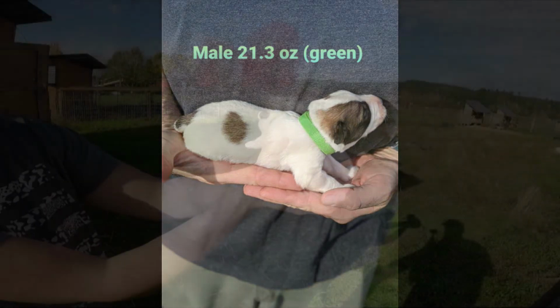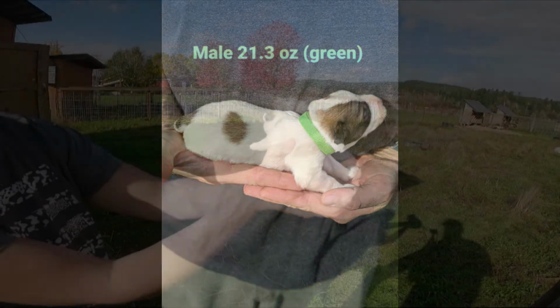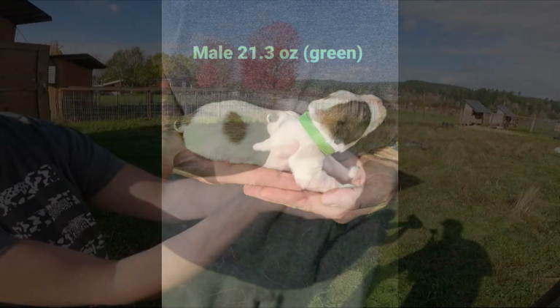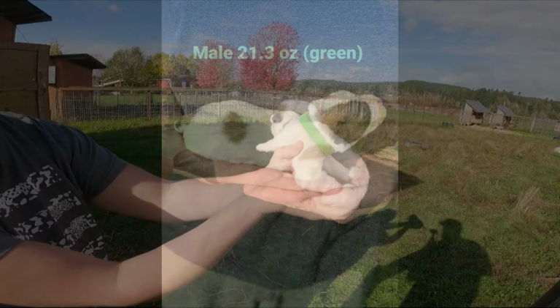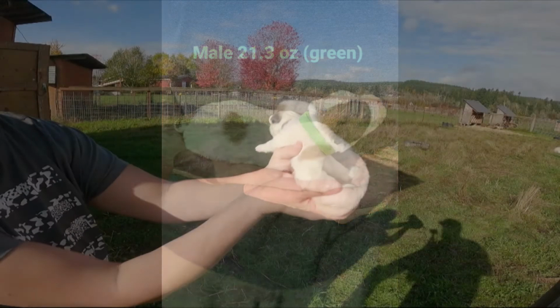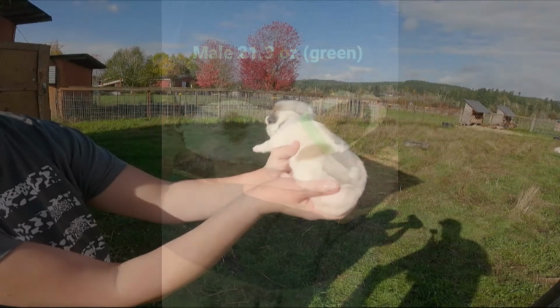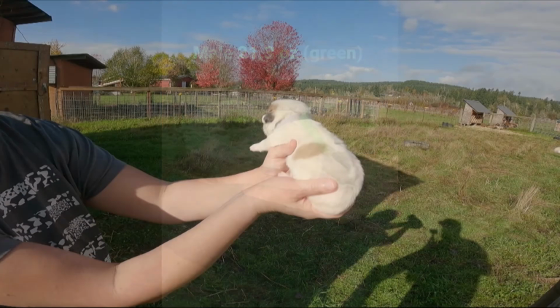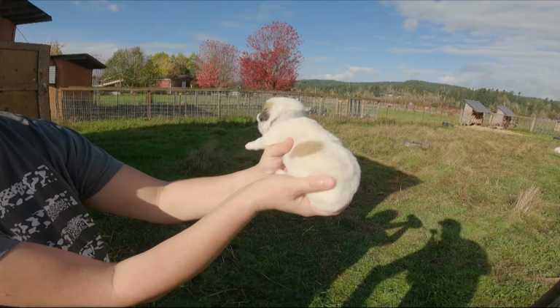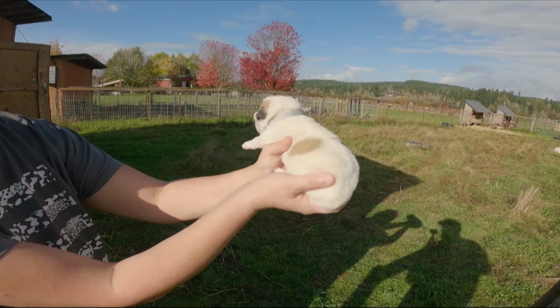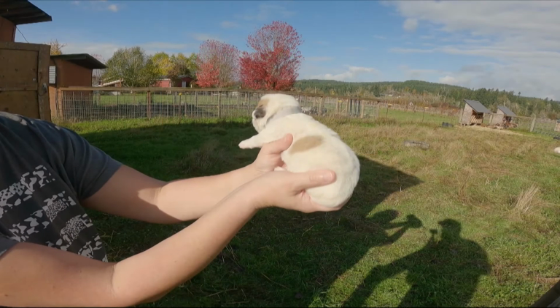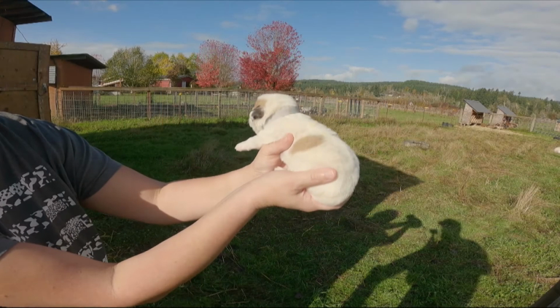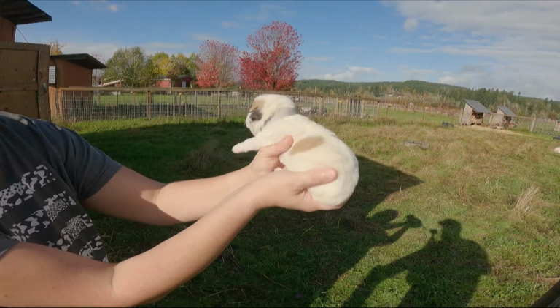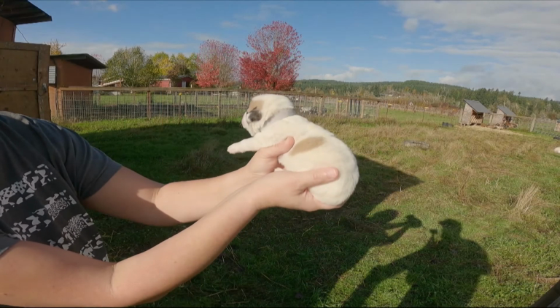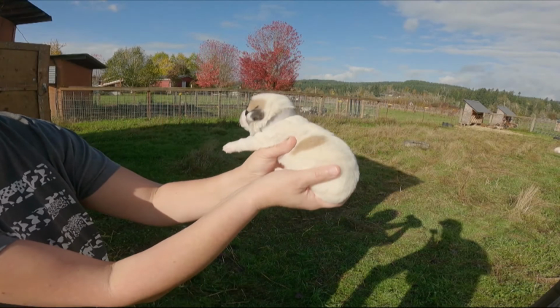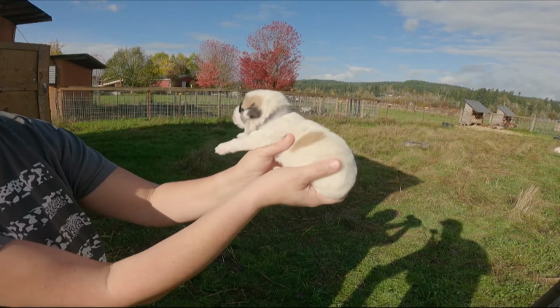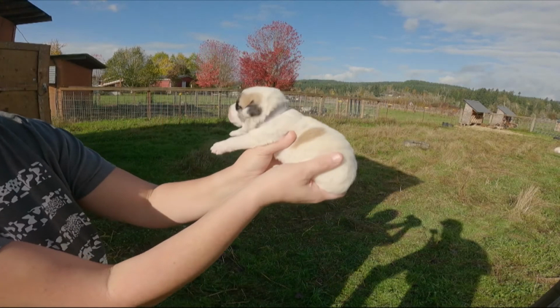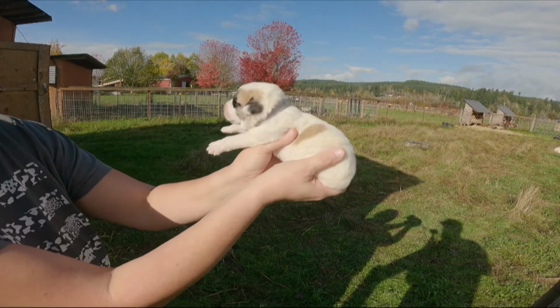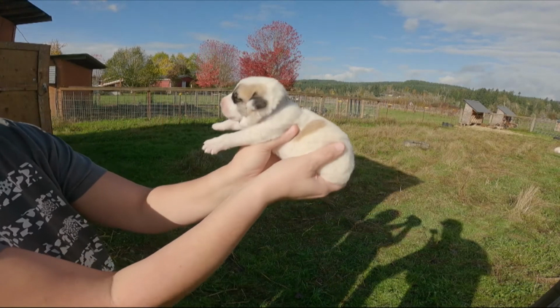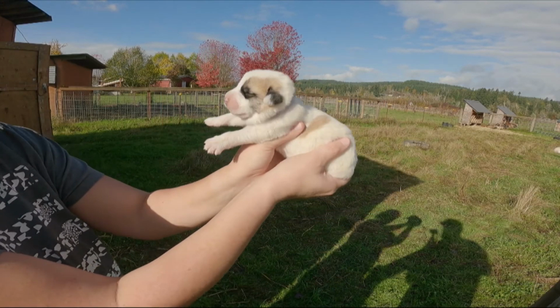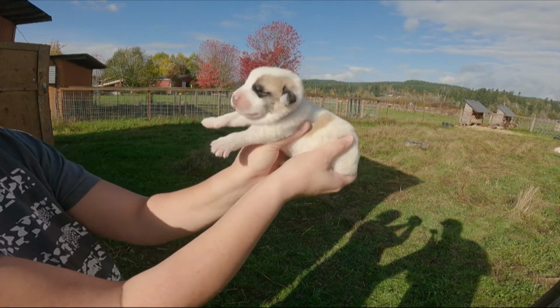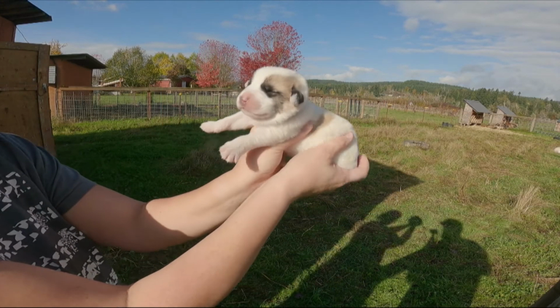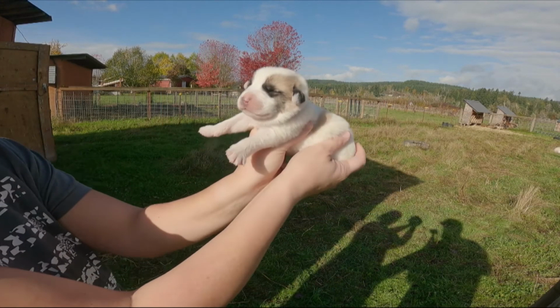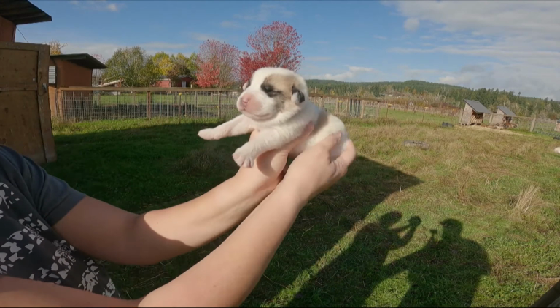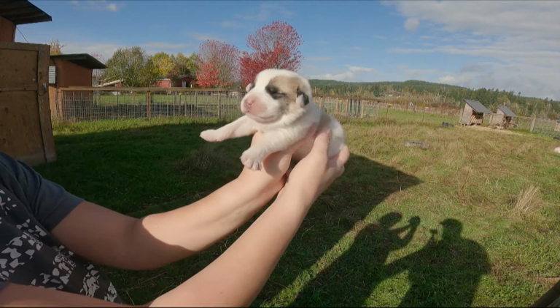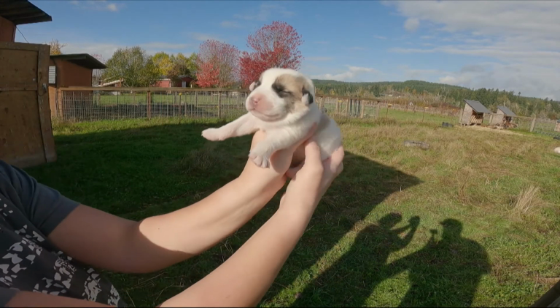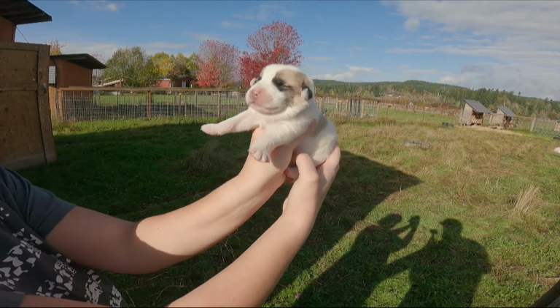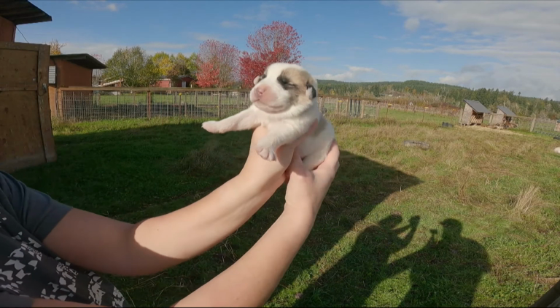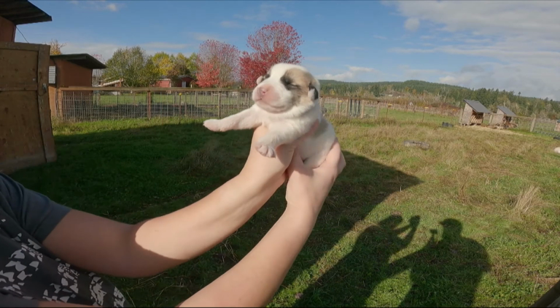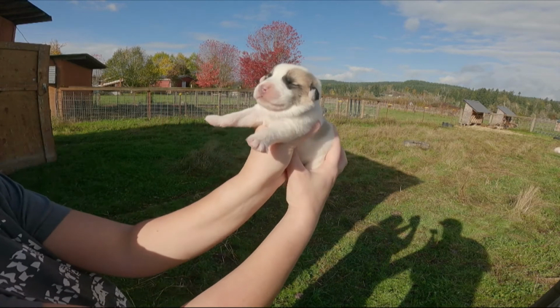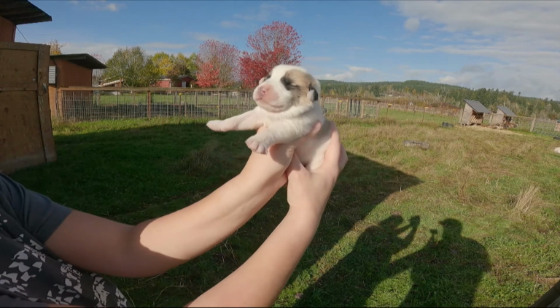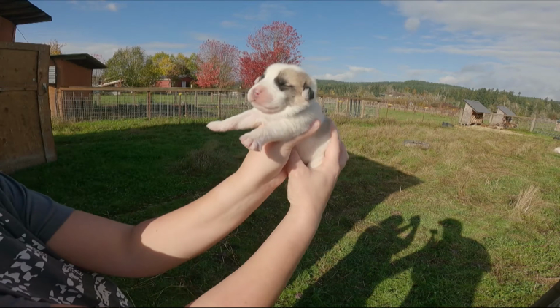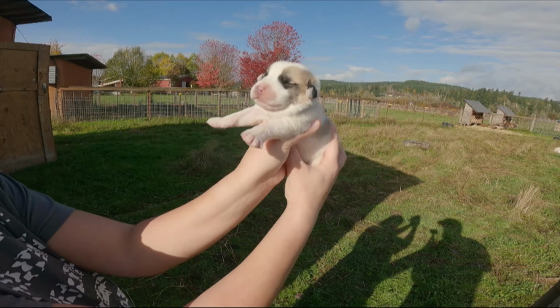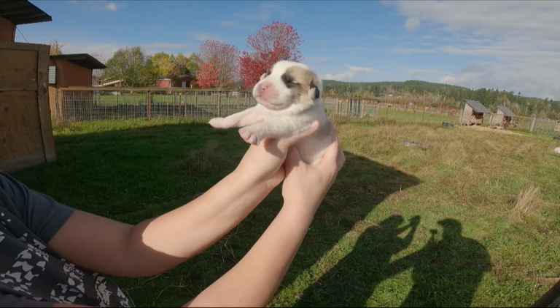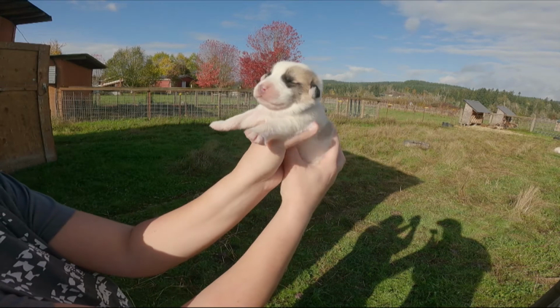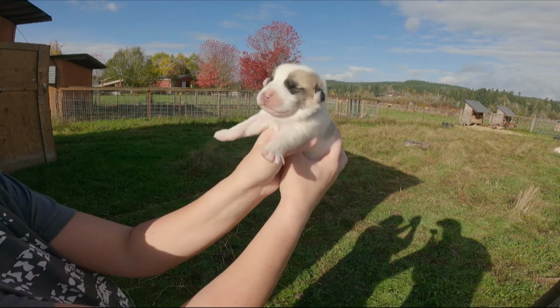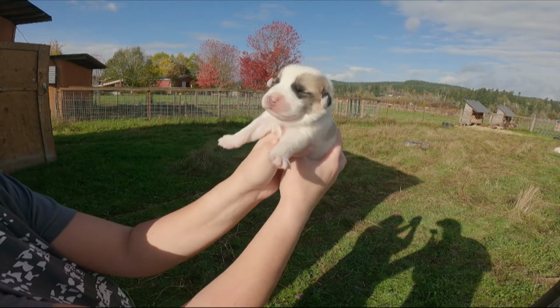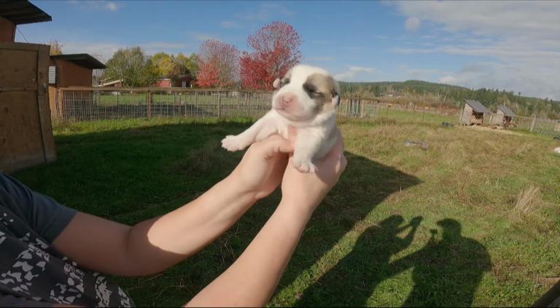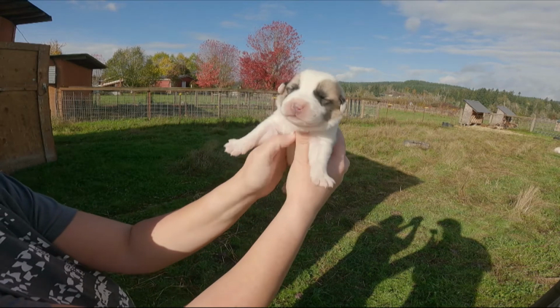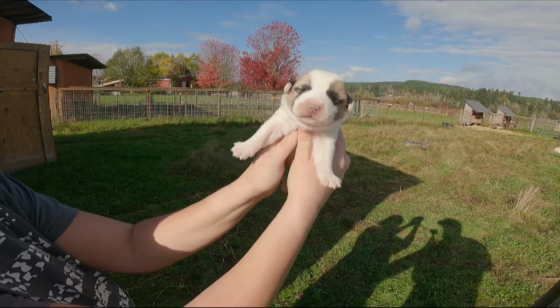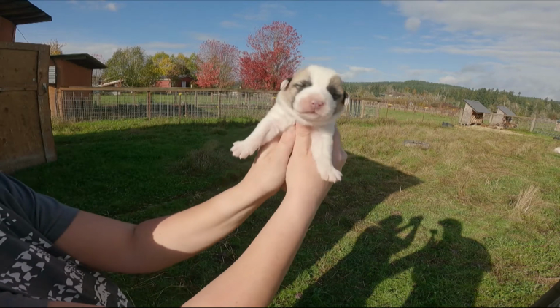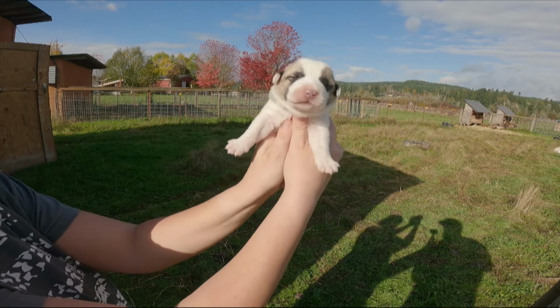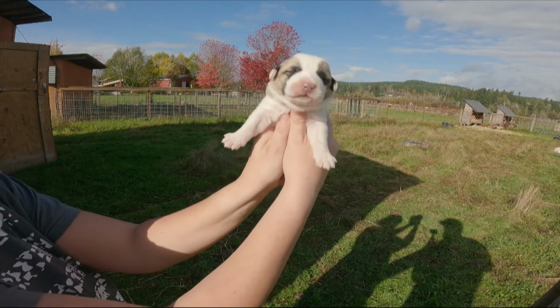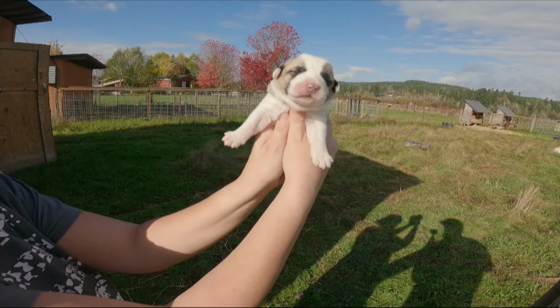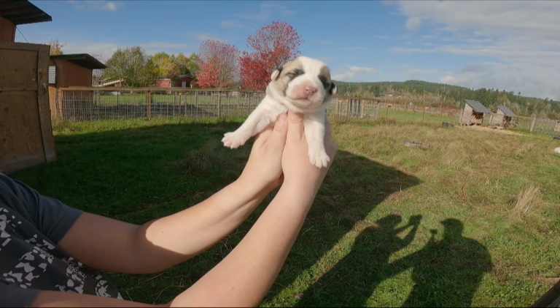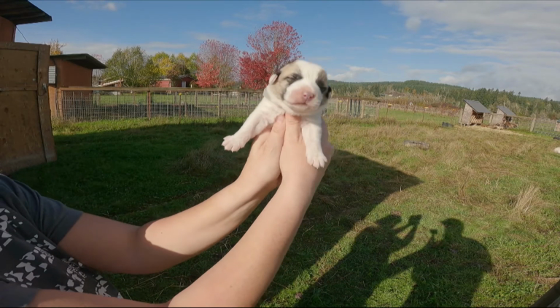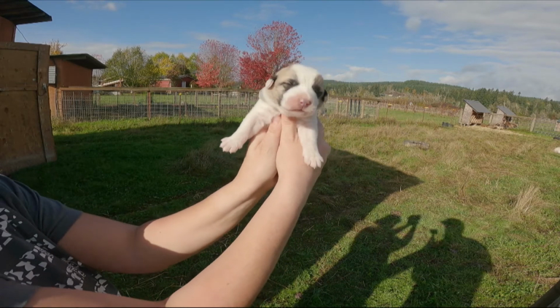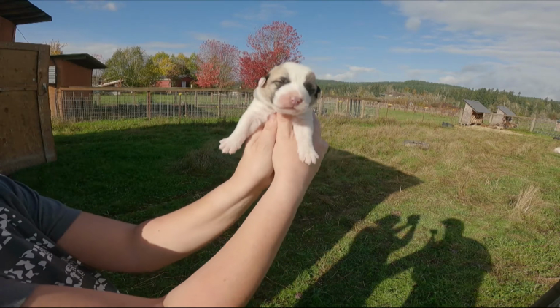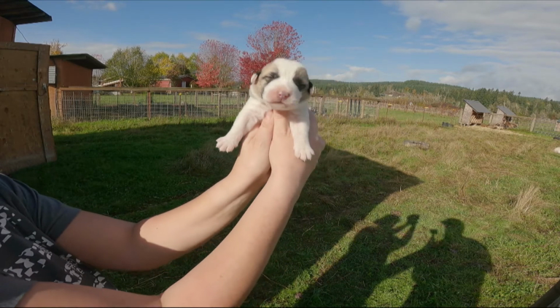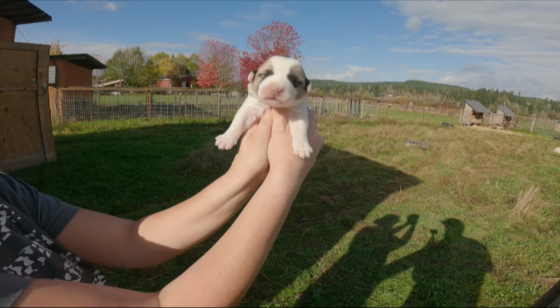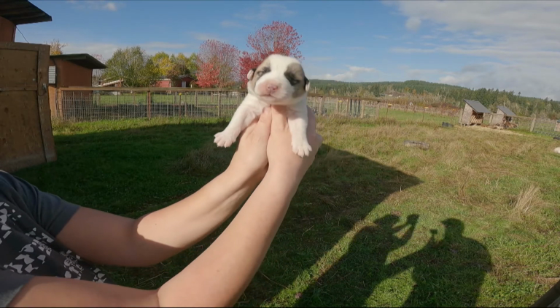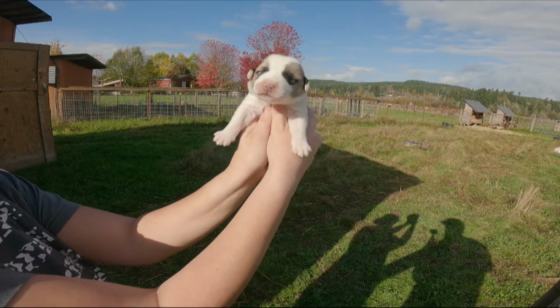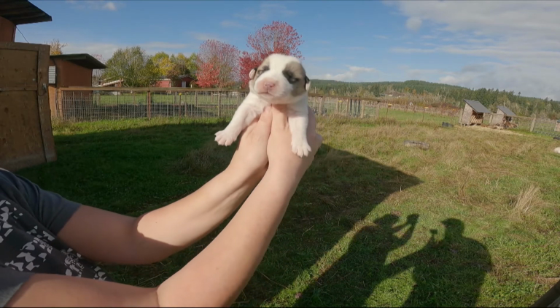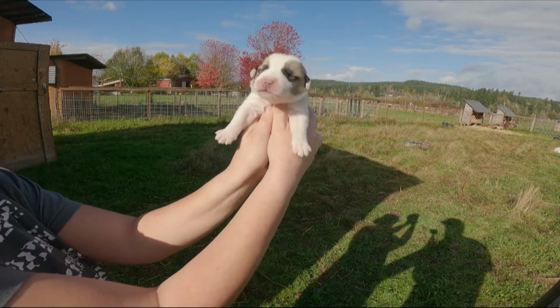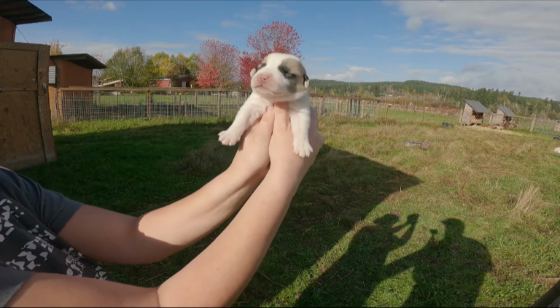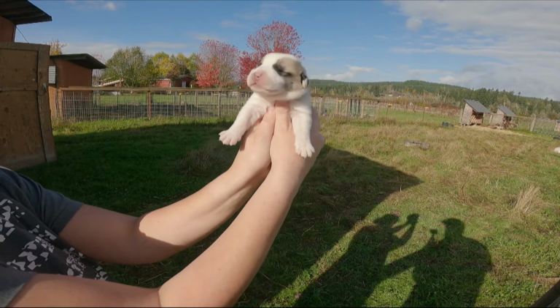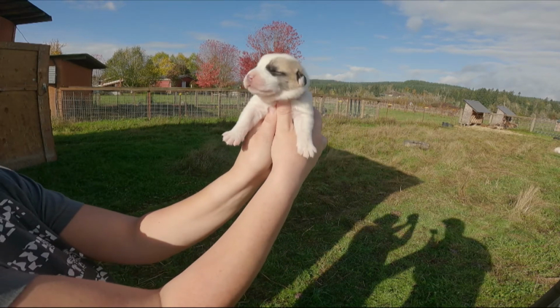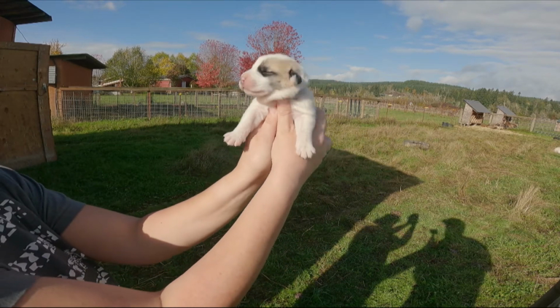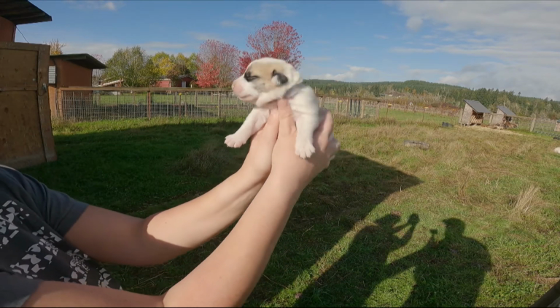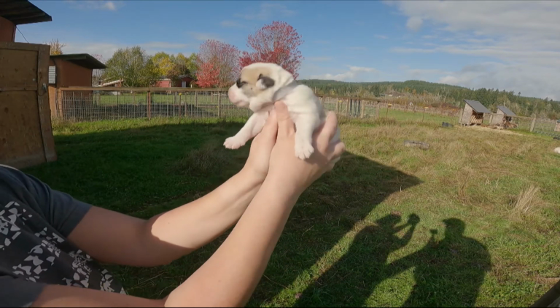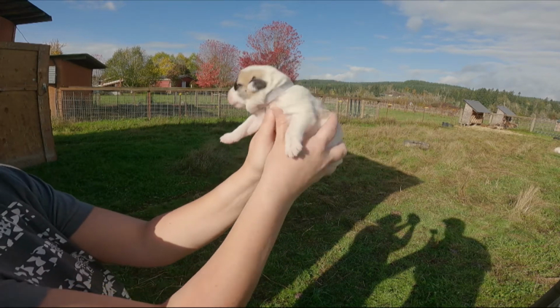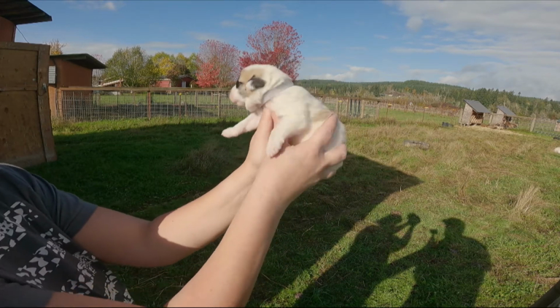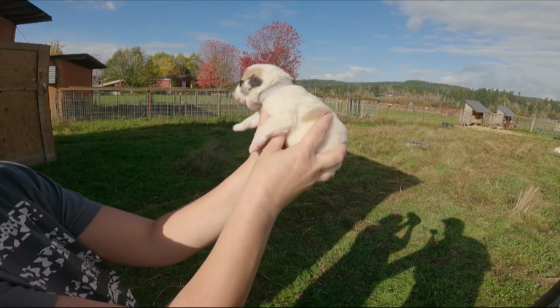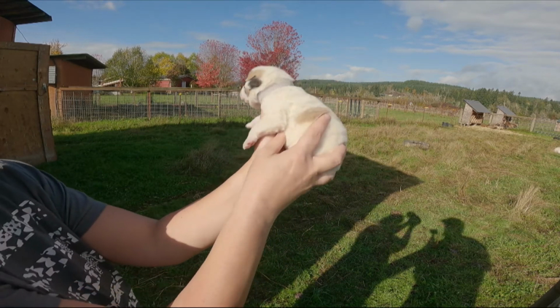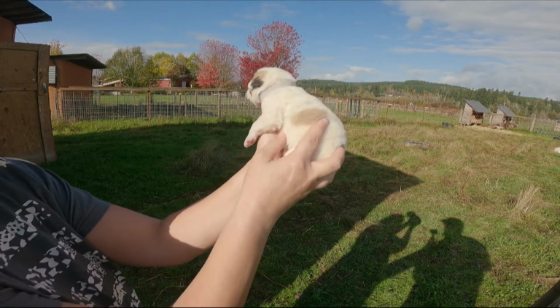Alright, so this is another male. He has a gray collar. He has a mask but he is mainly white — he only has one brown spot.